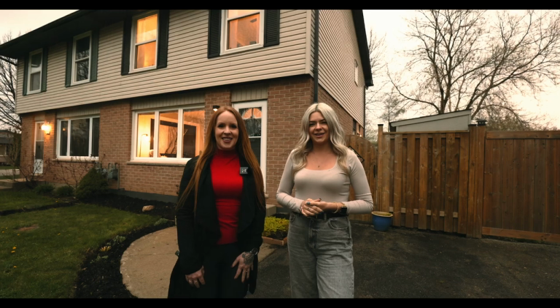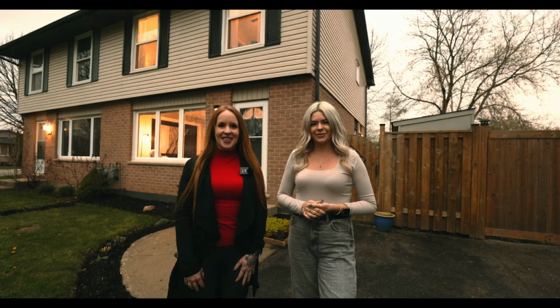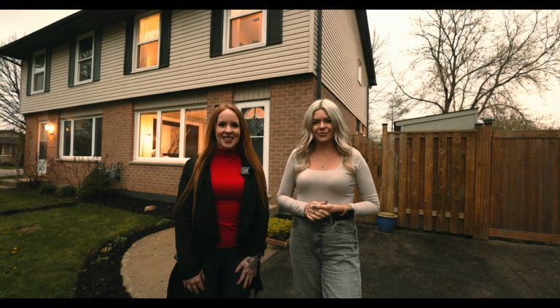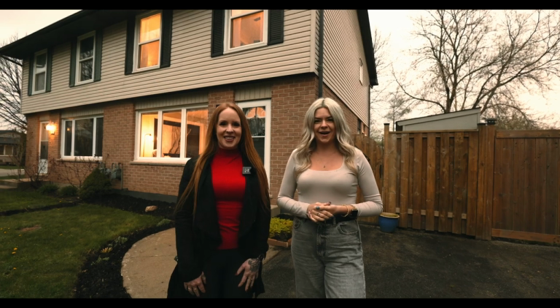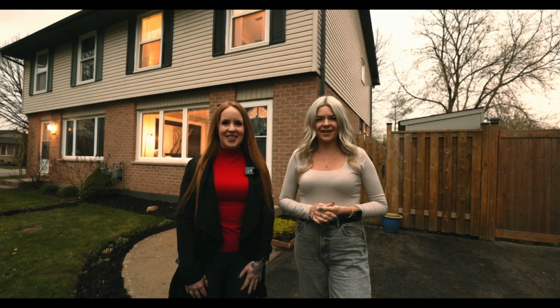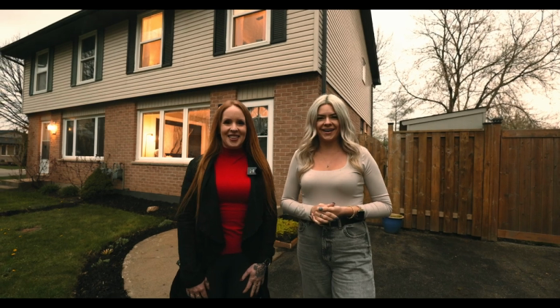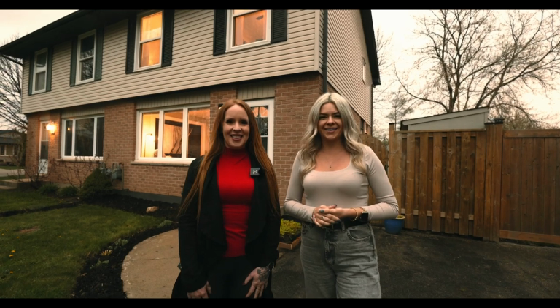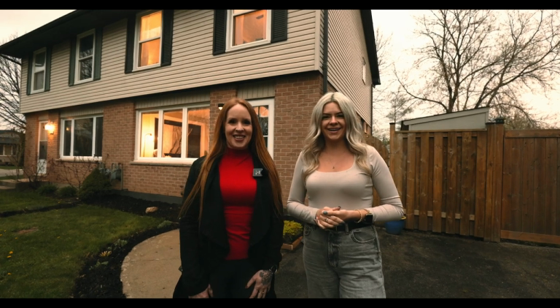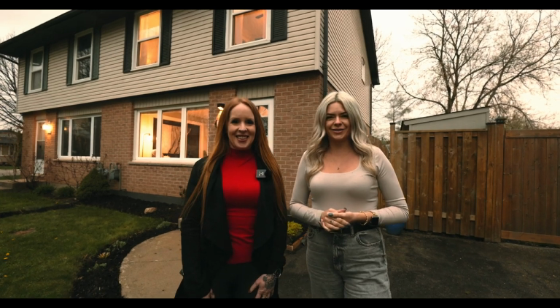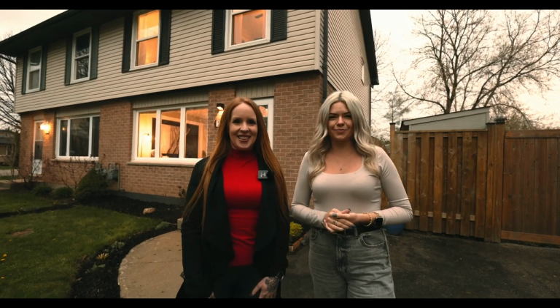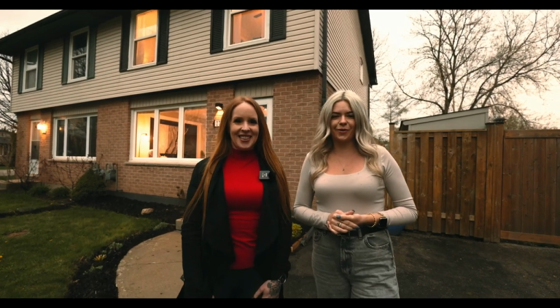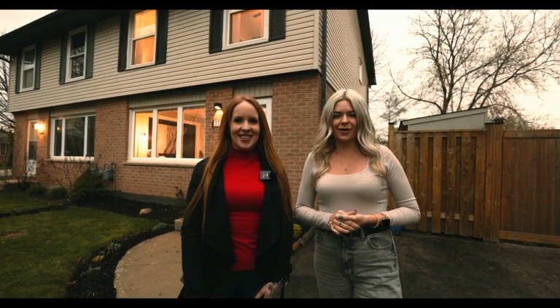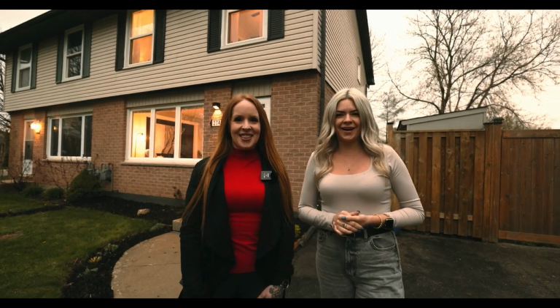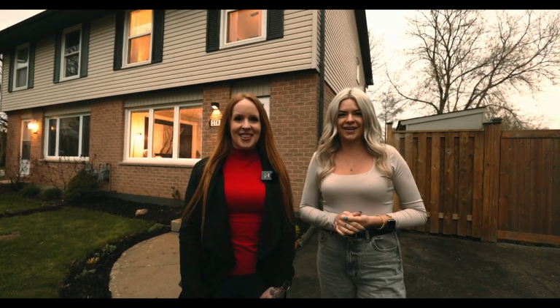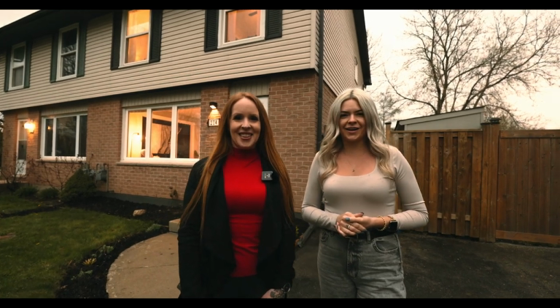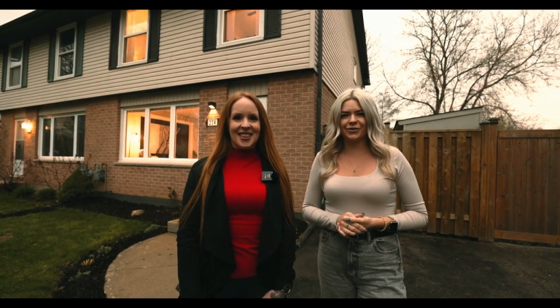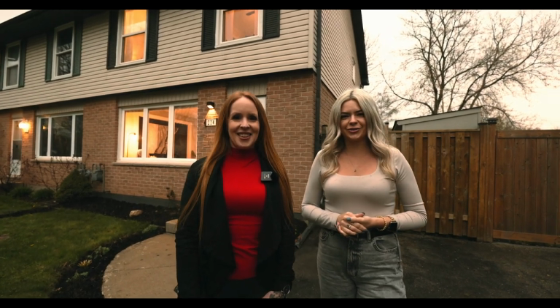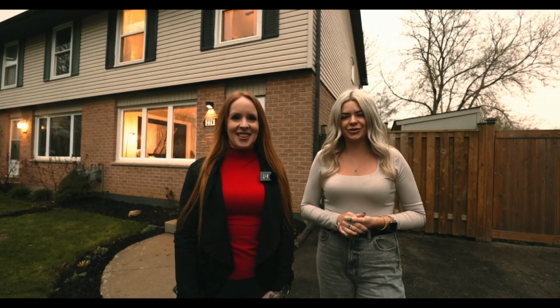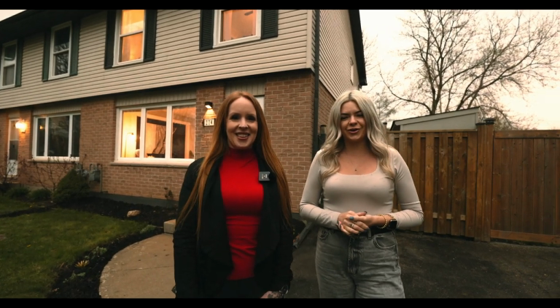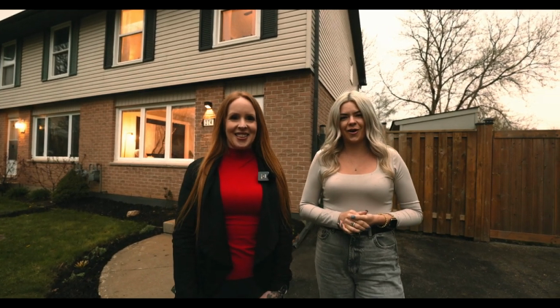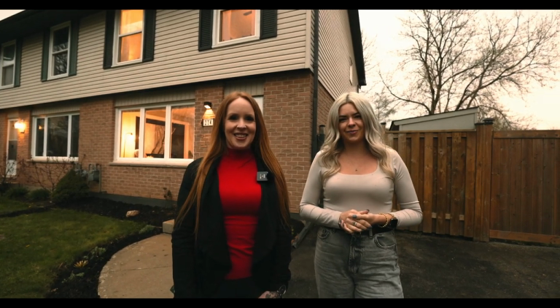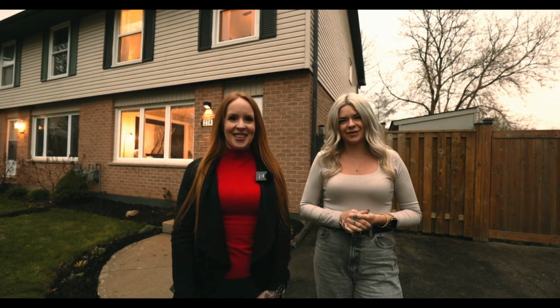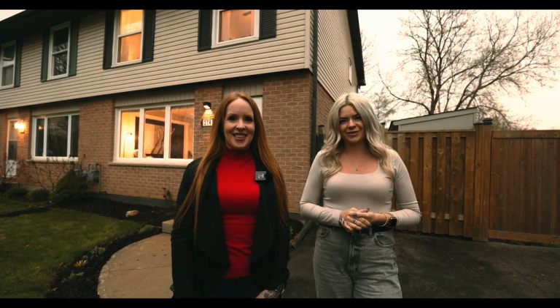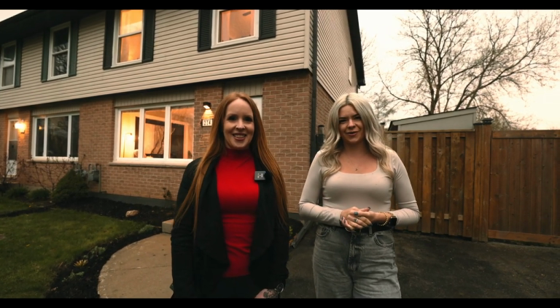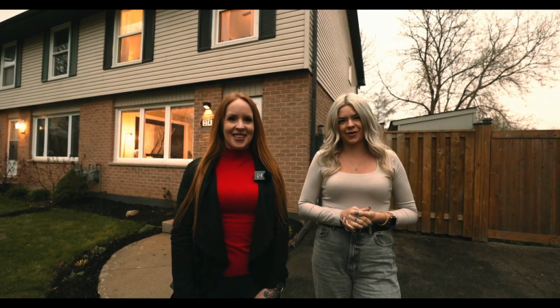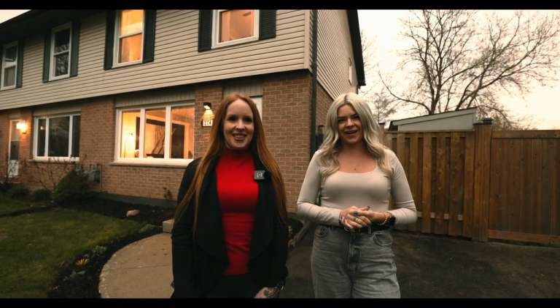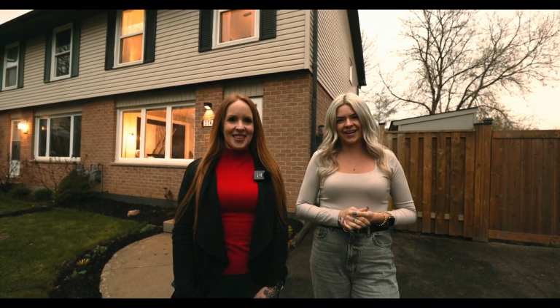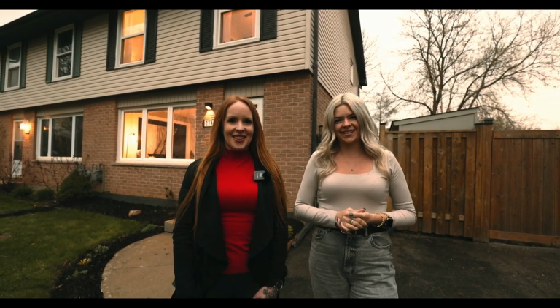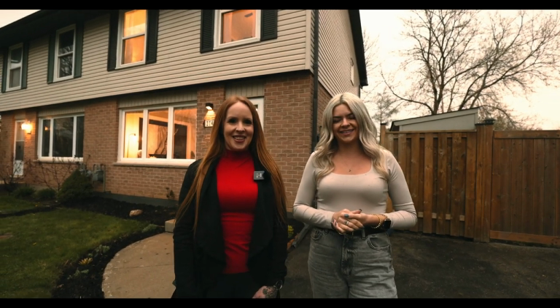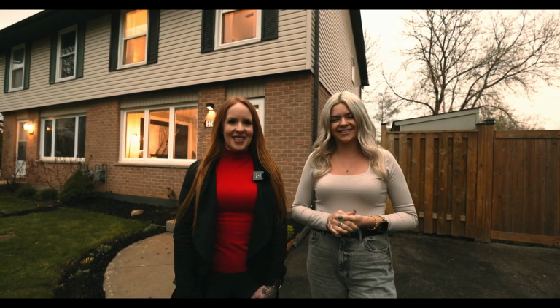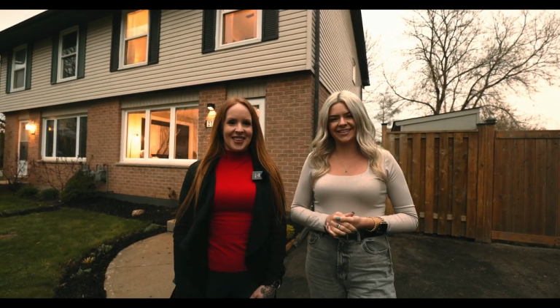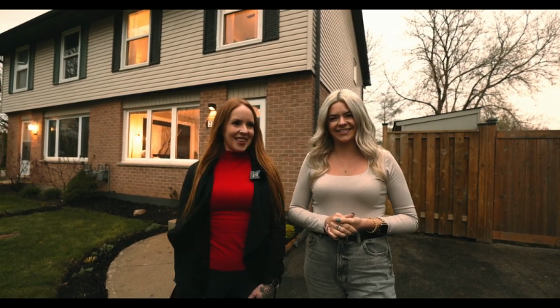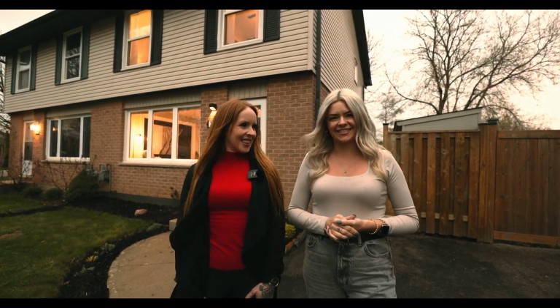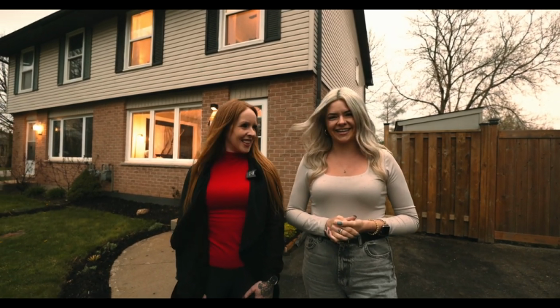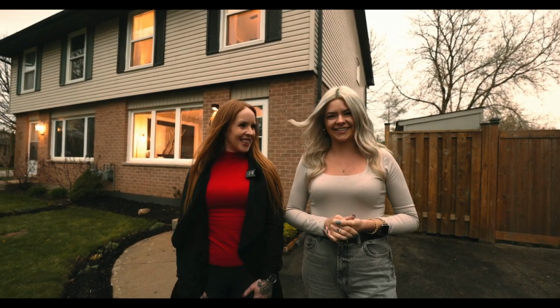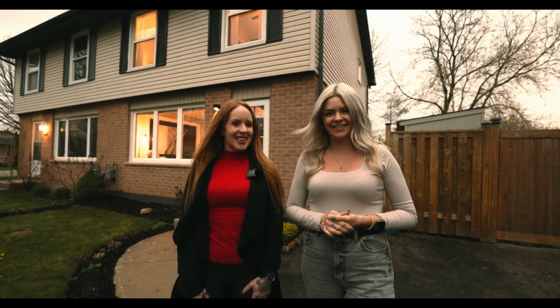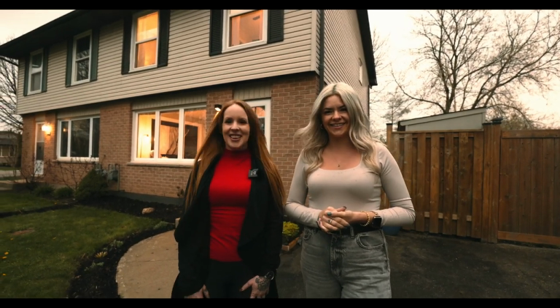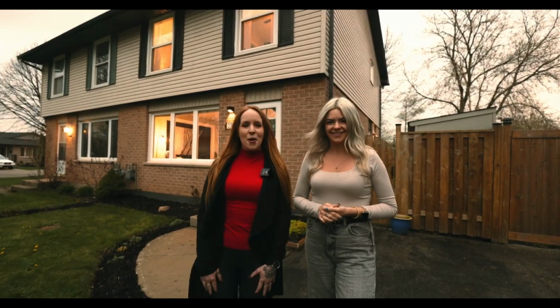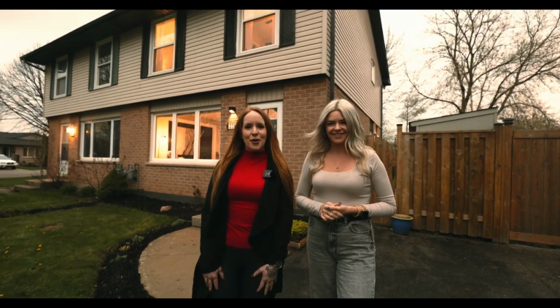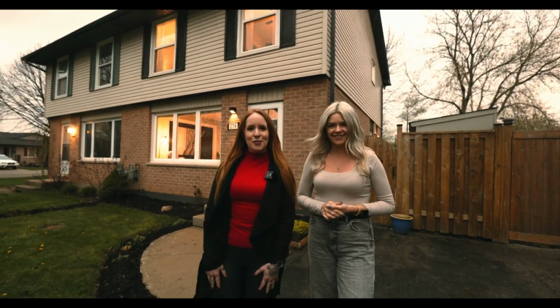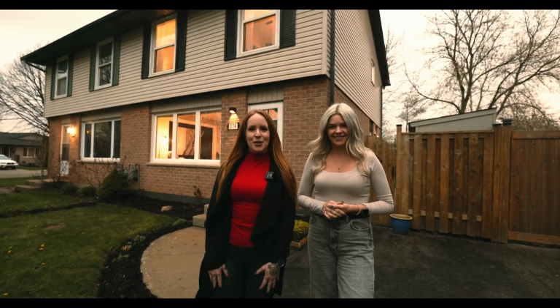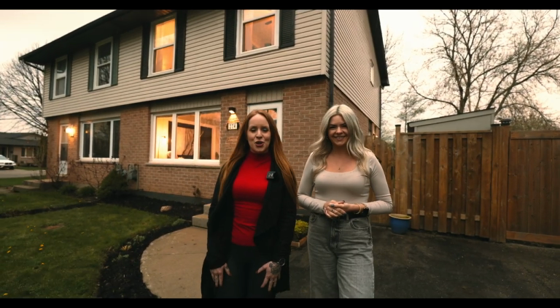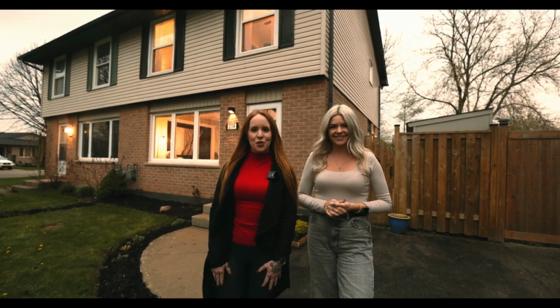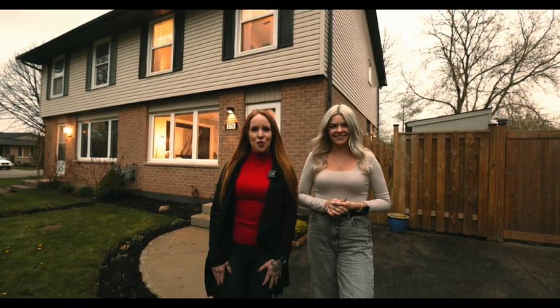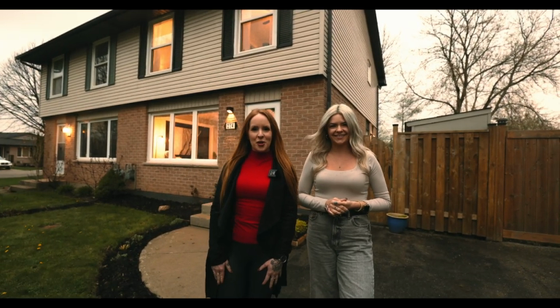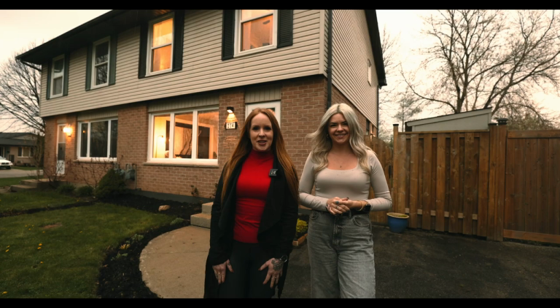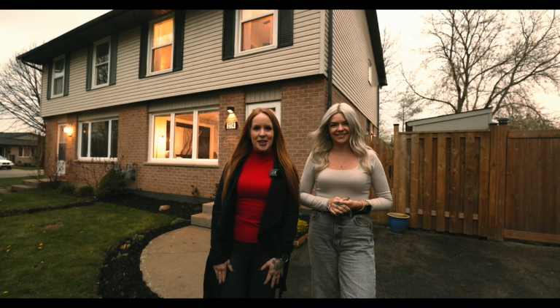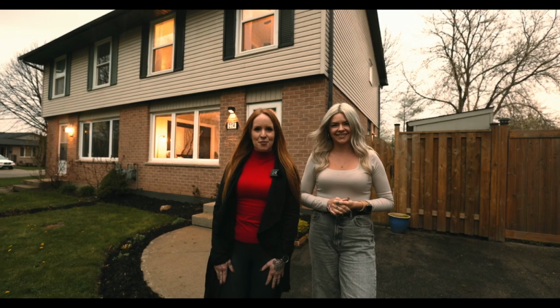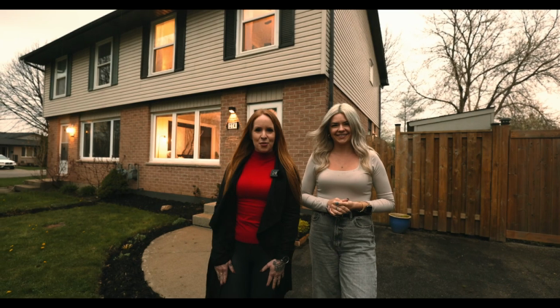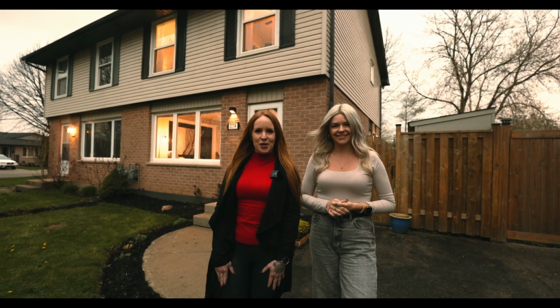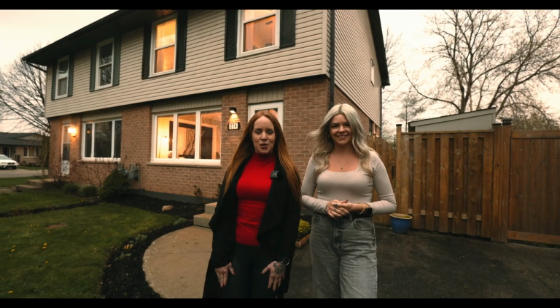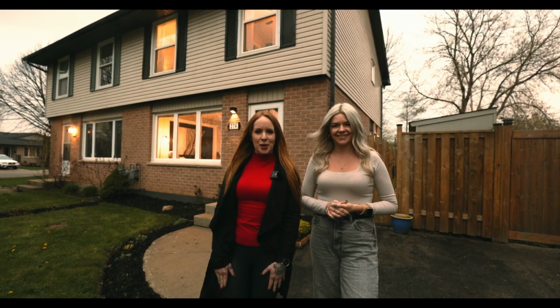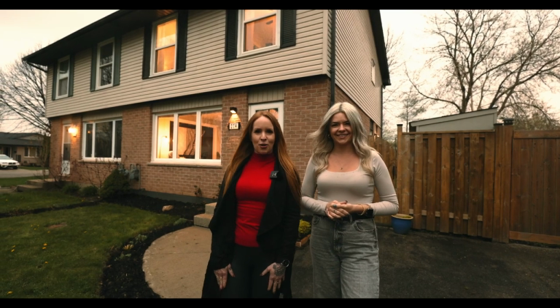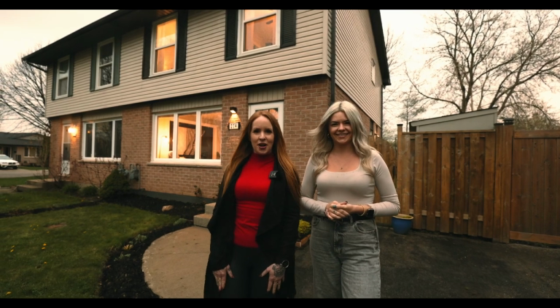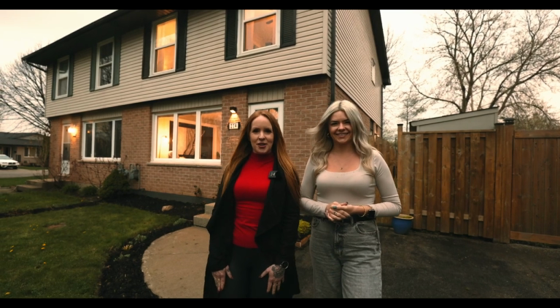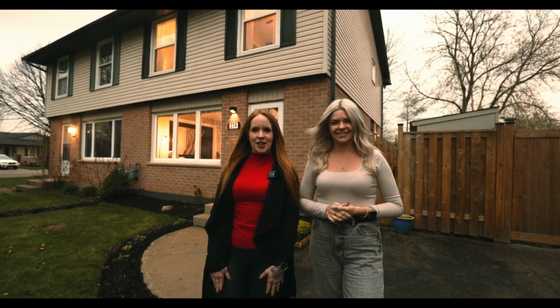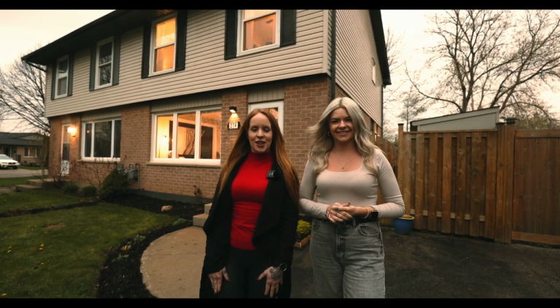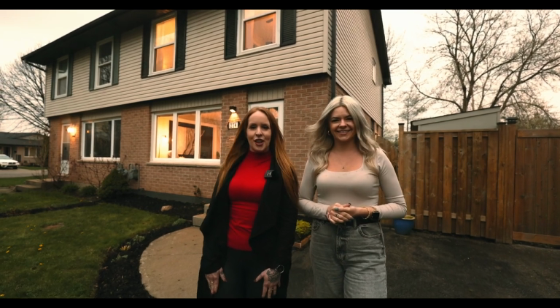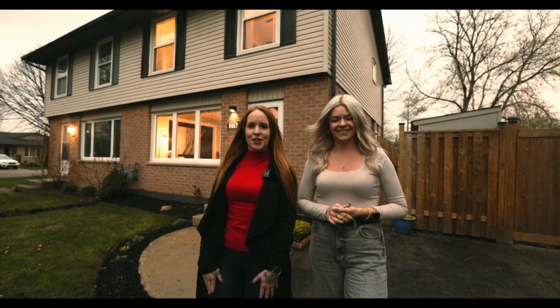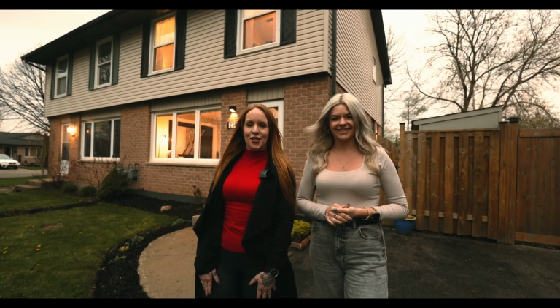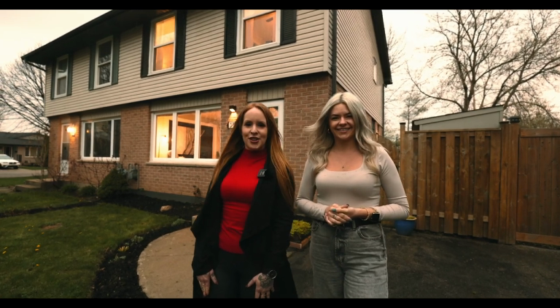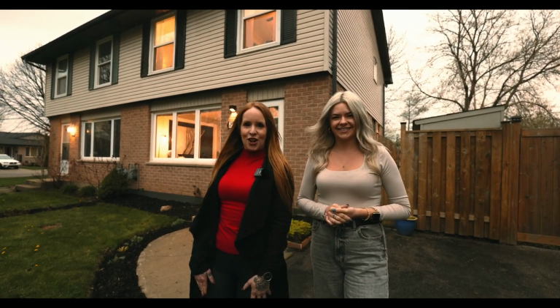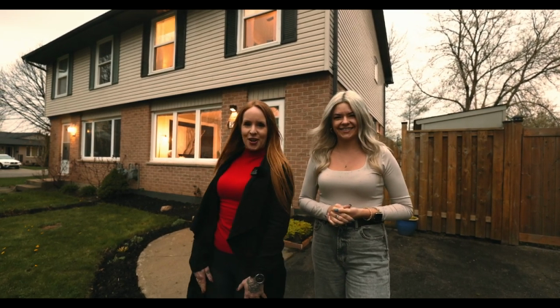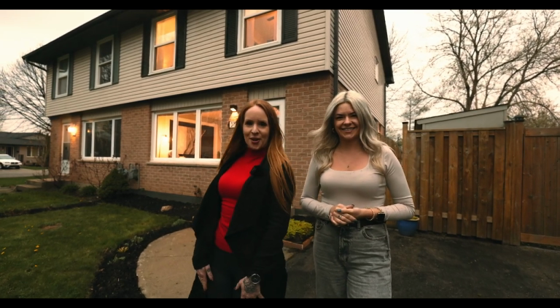It's raining, it's pouring, and you should not be snoring at this listing. Welcome to 214 Brunswick Crescent, London, Ontario.